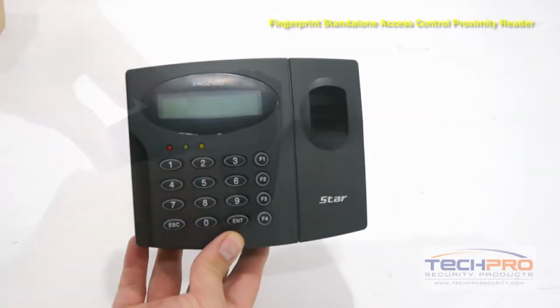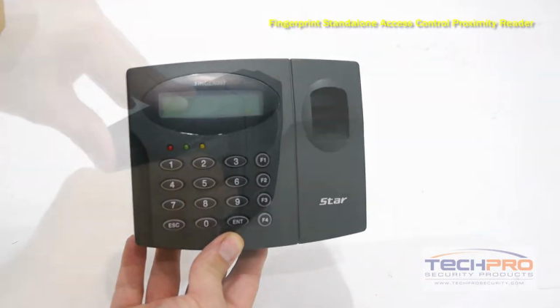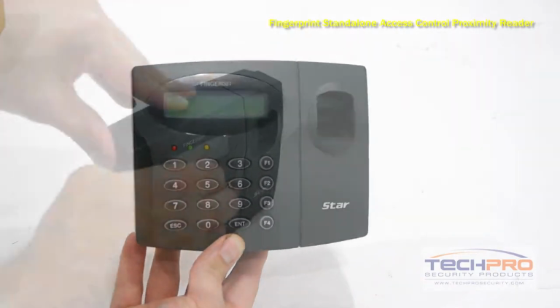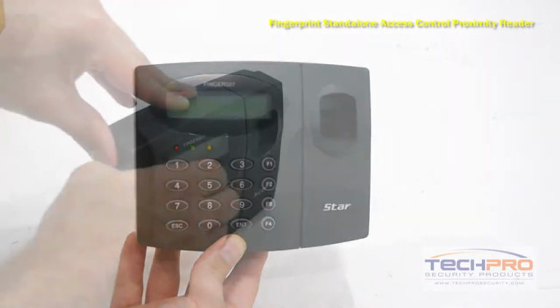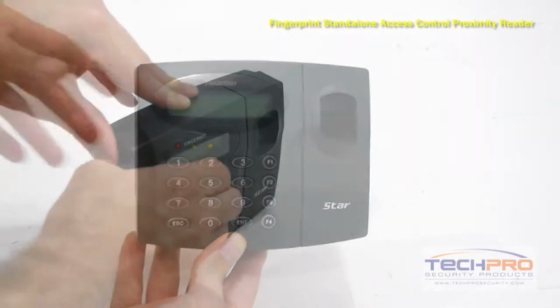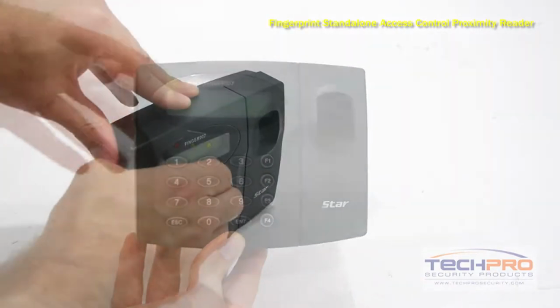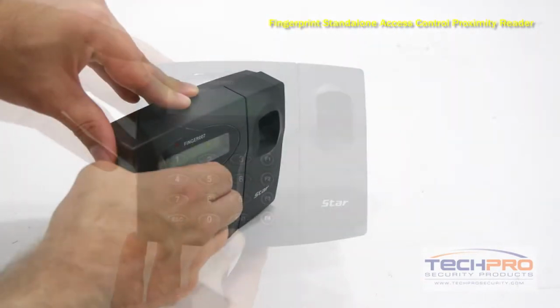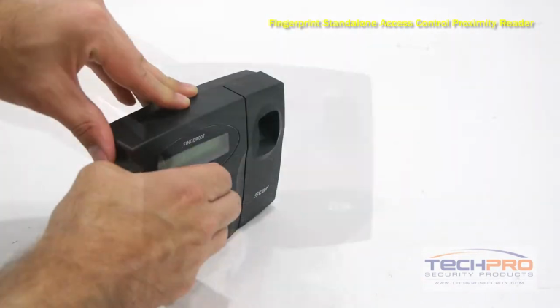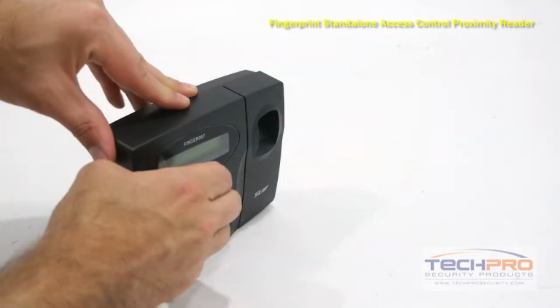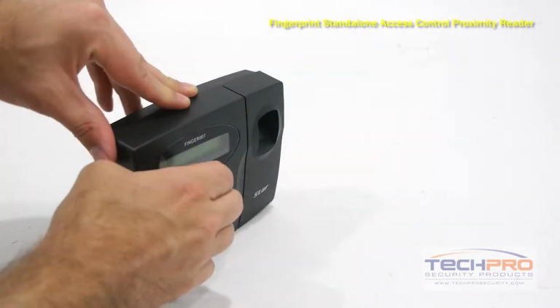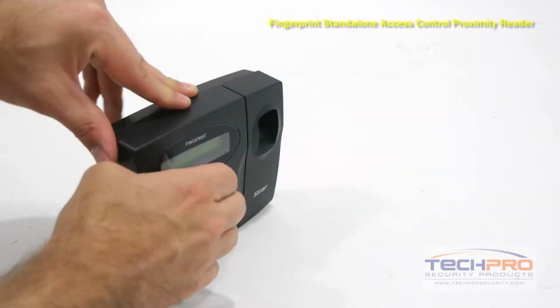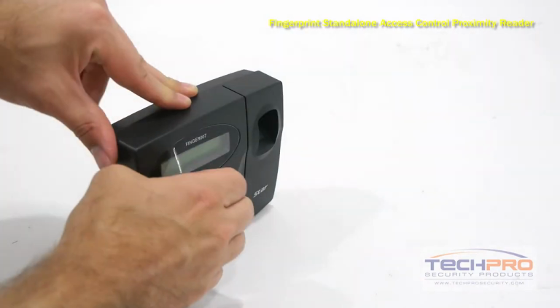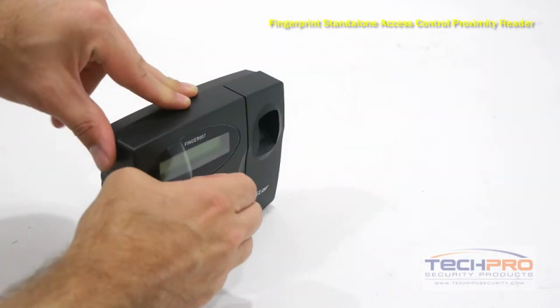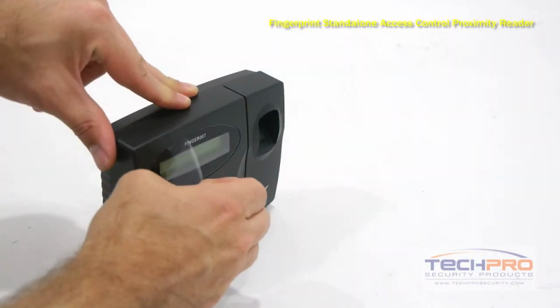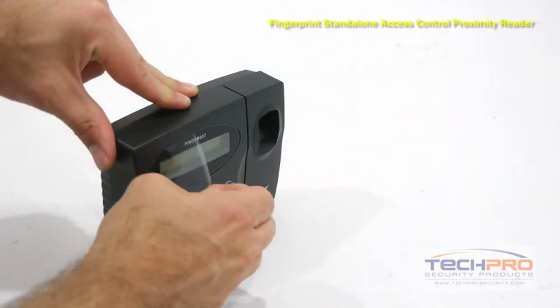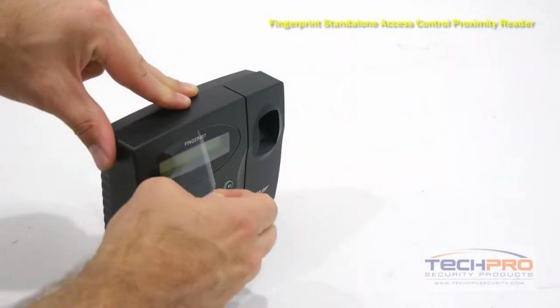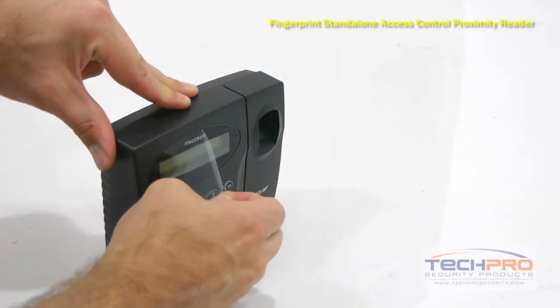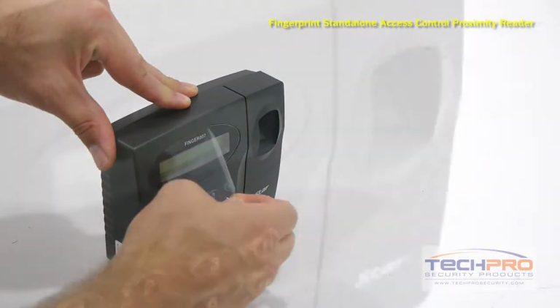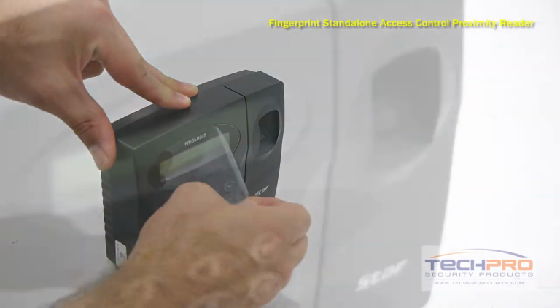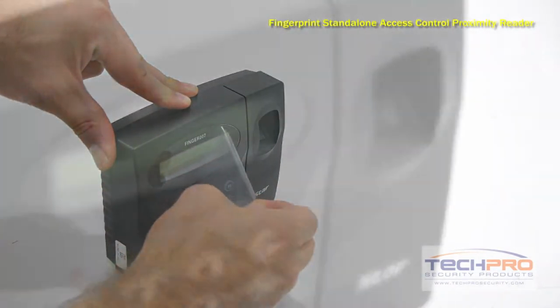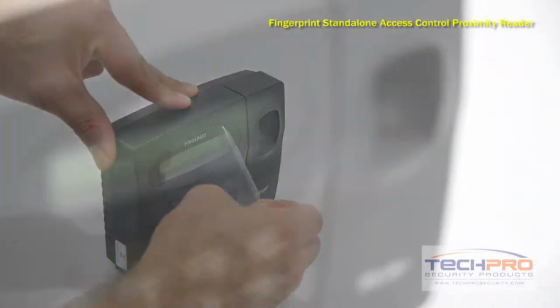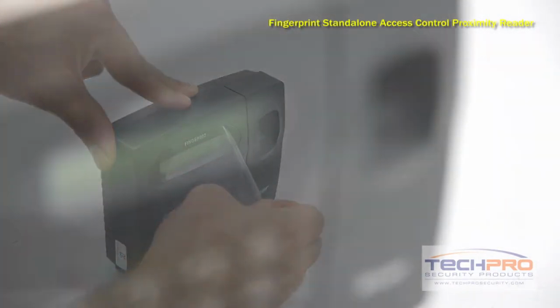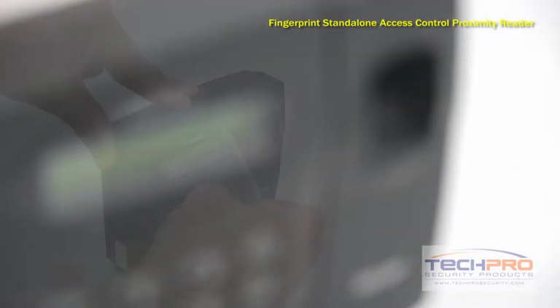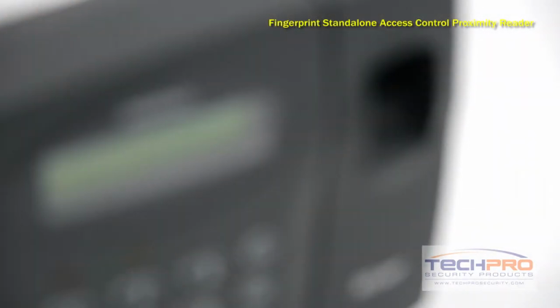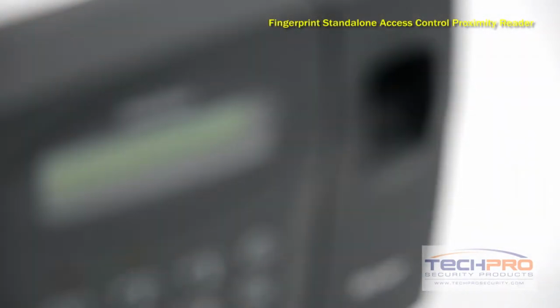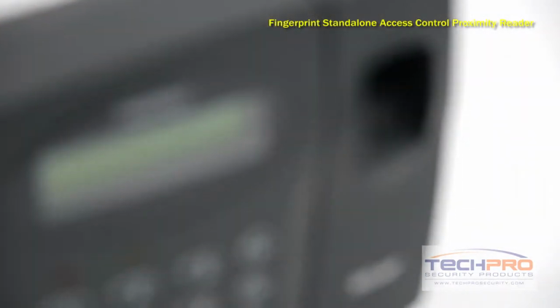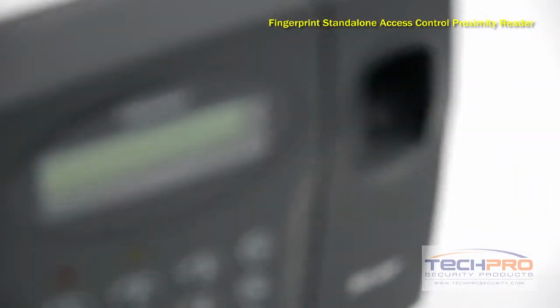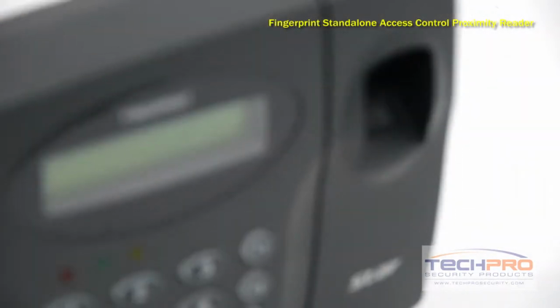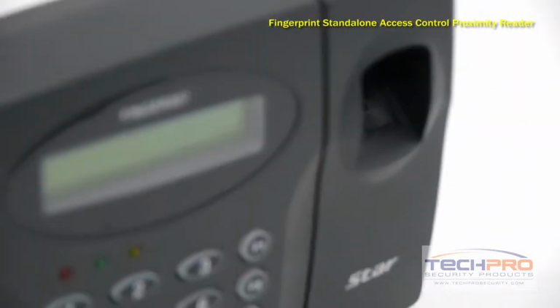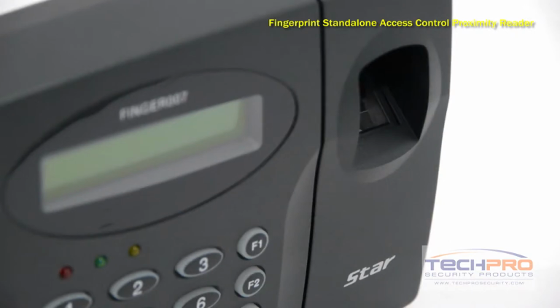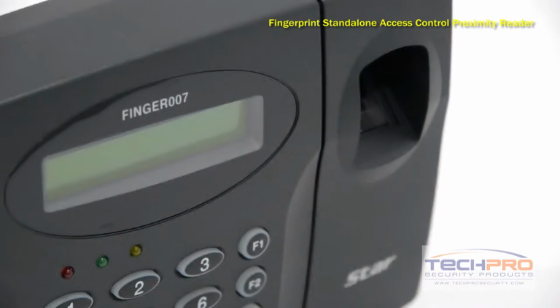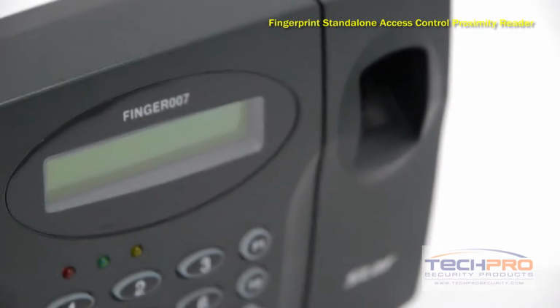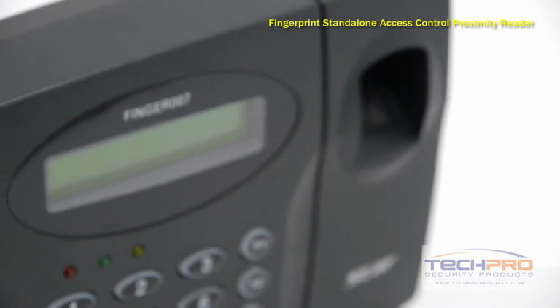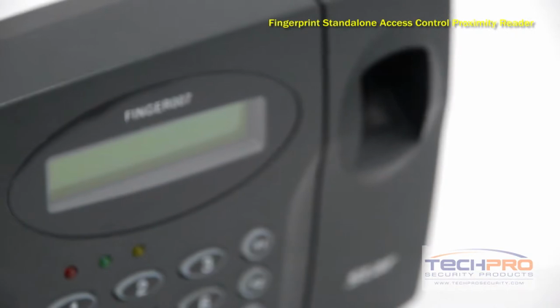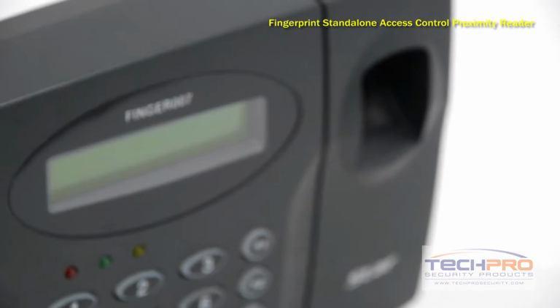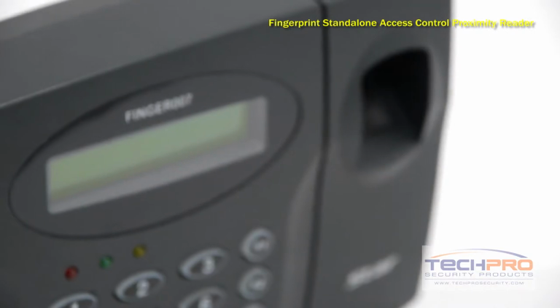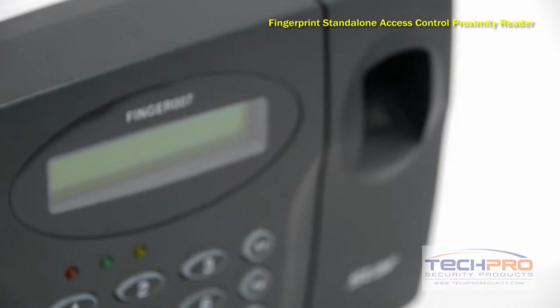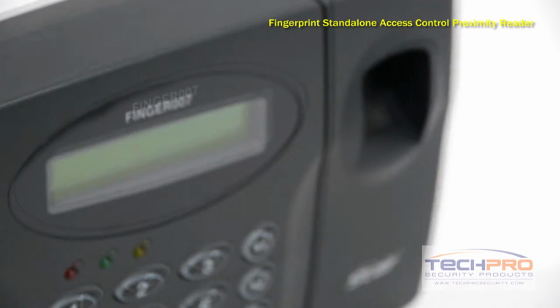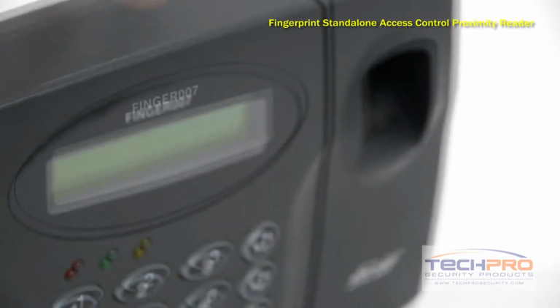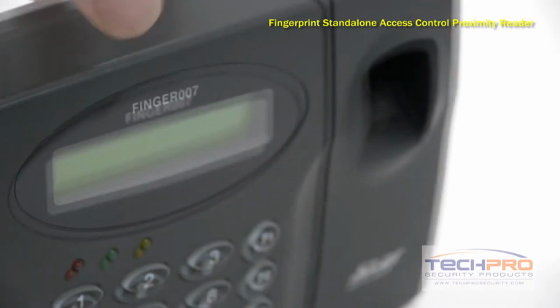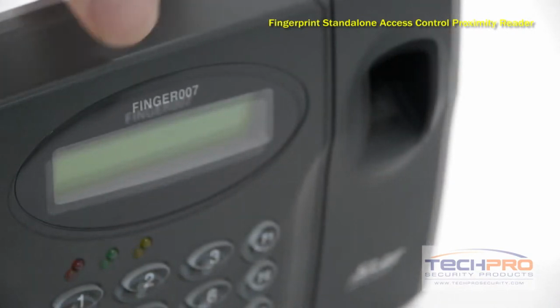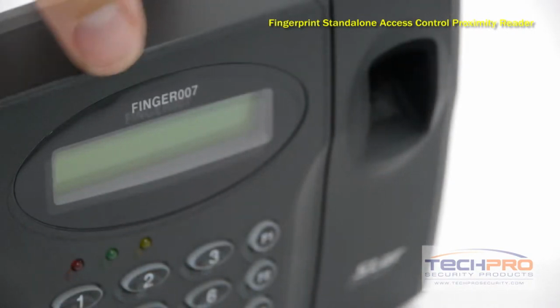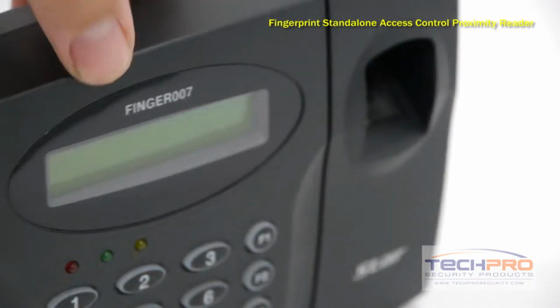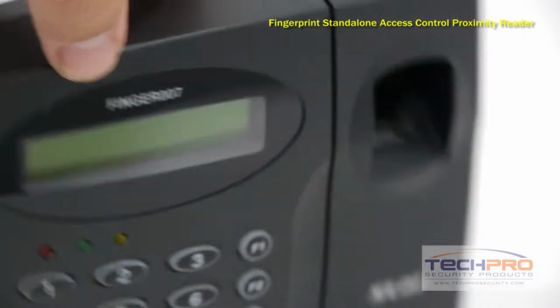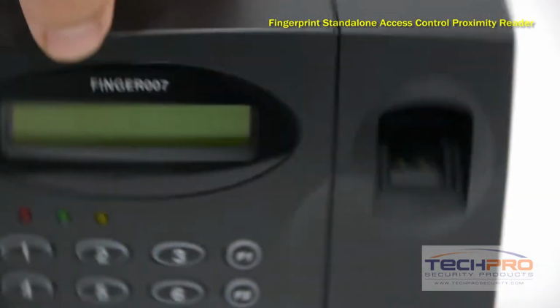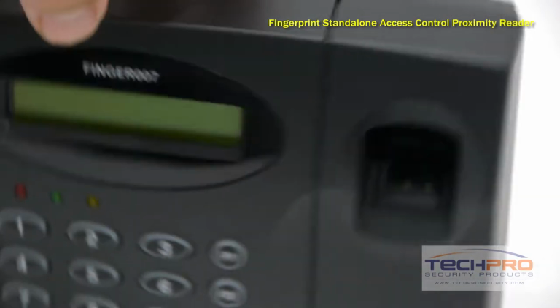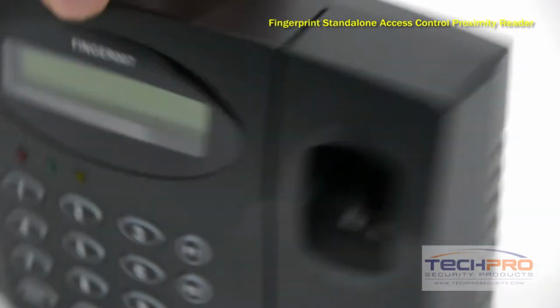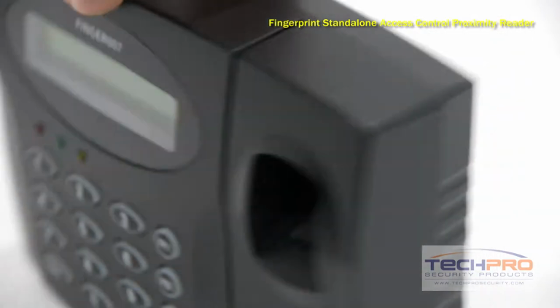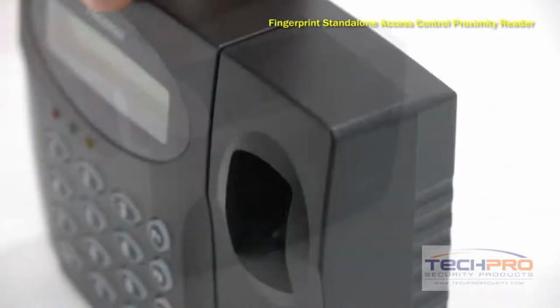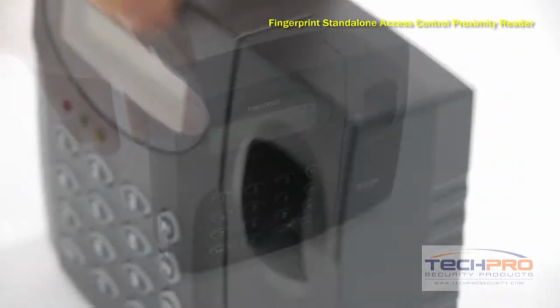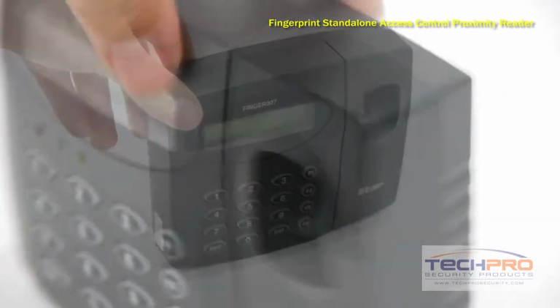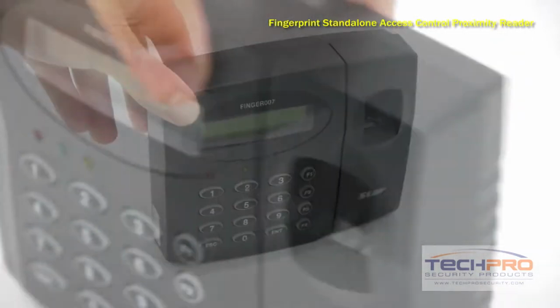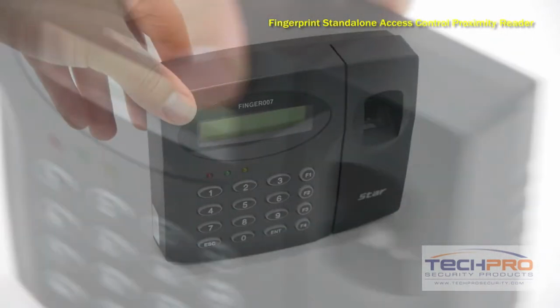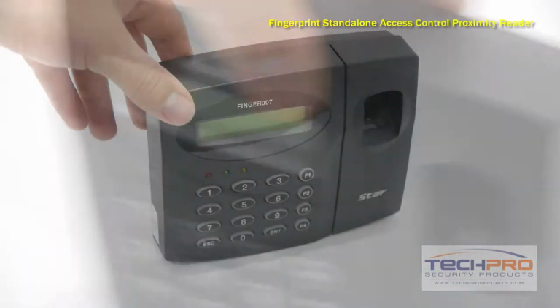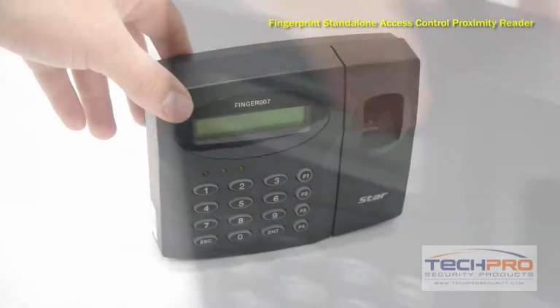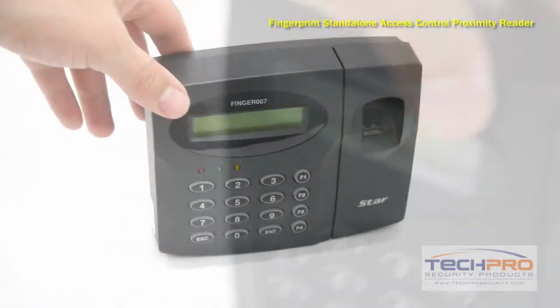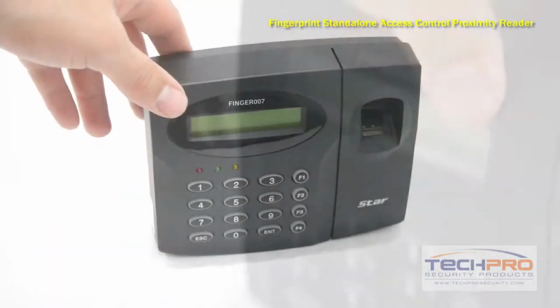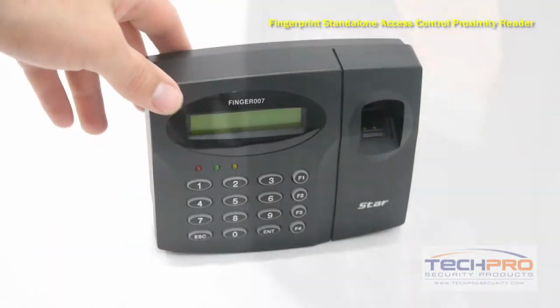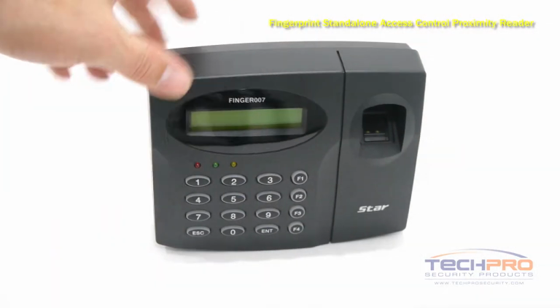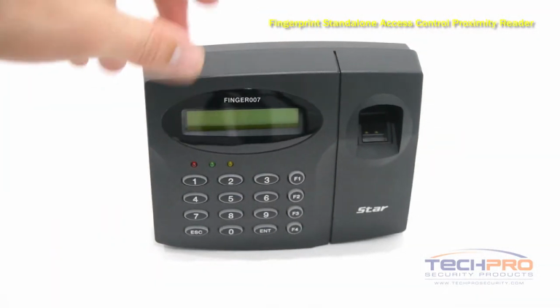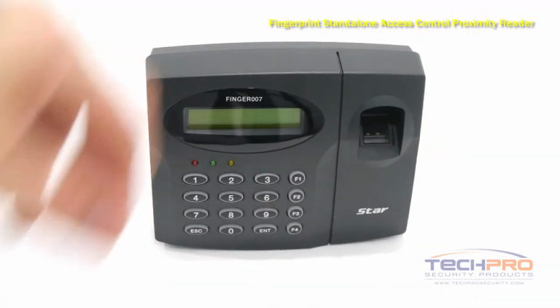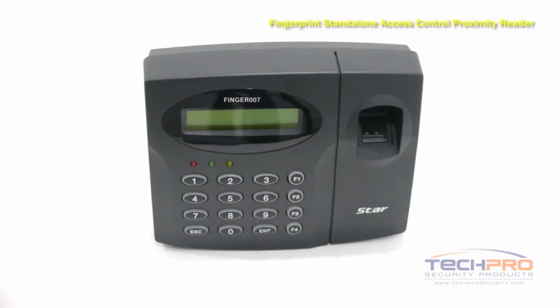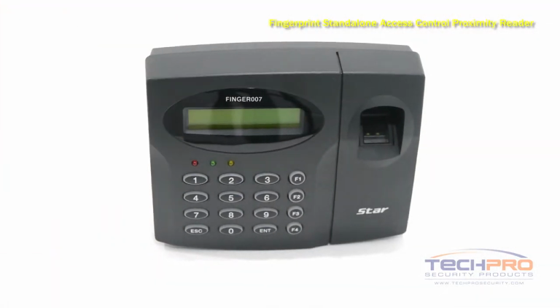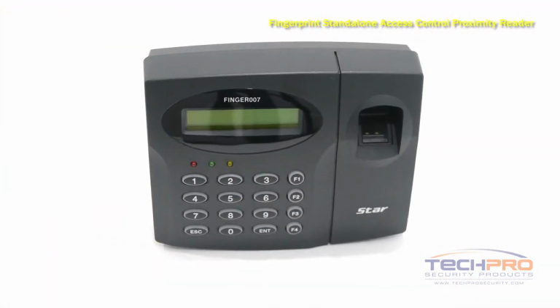This reader can be programmed to require a user to provide either a keycode and card scan, keycode and fingerprint, or fingerprint and card scan.